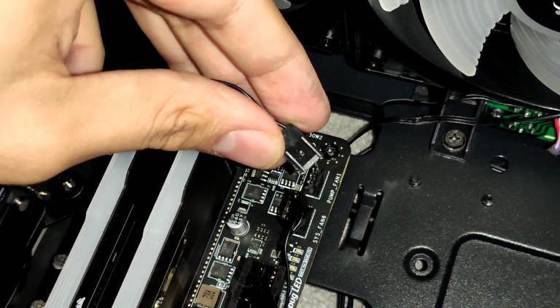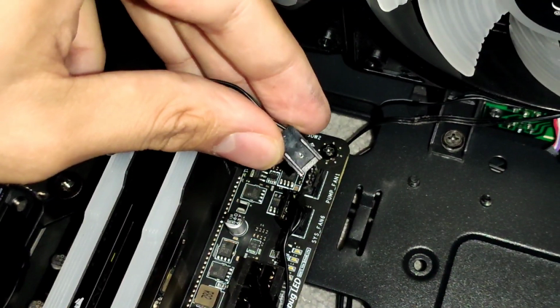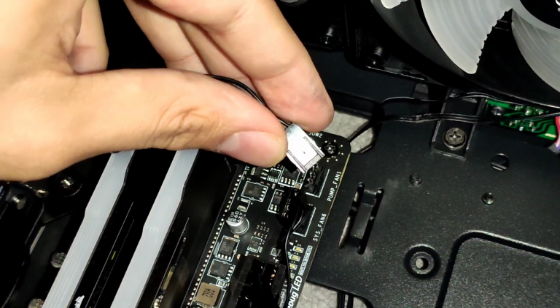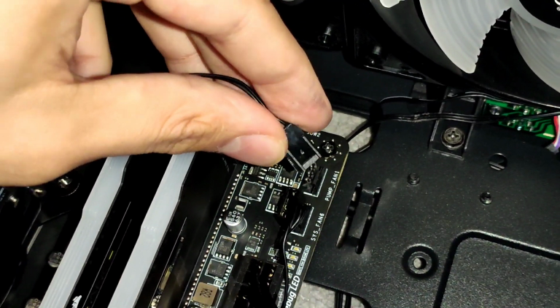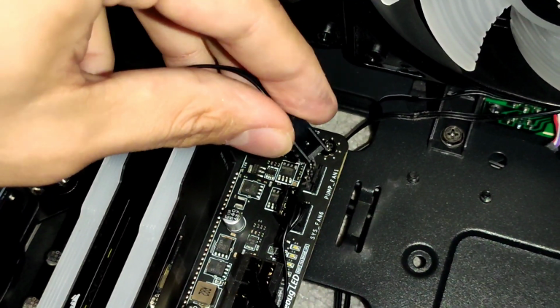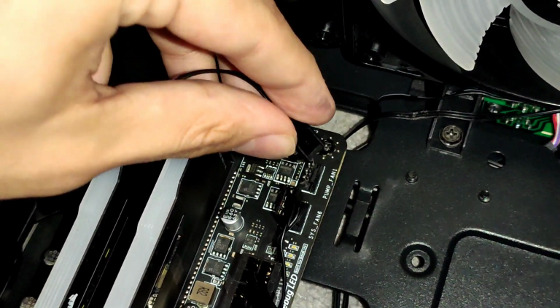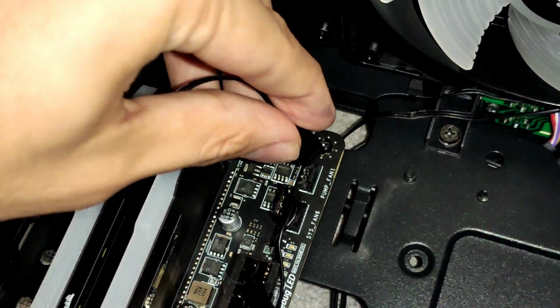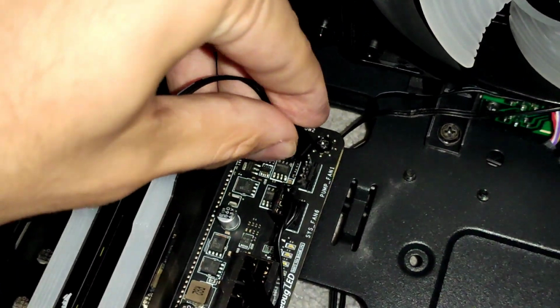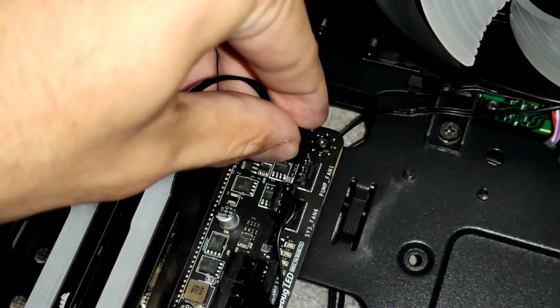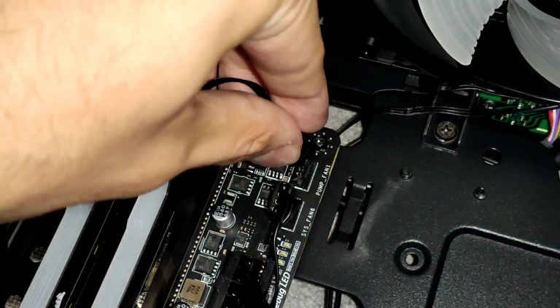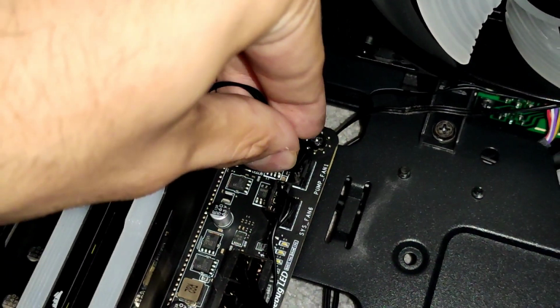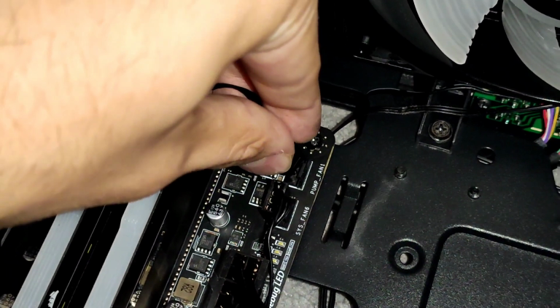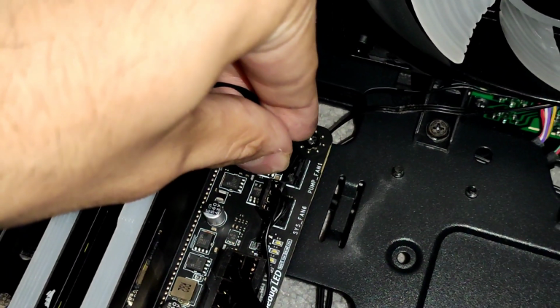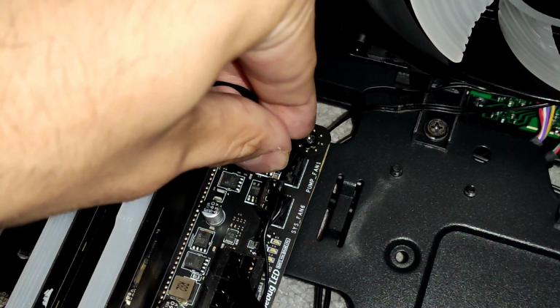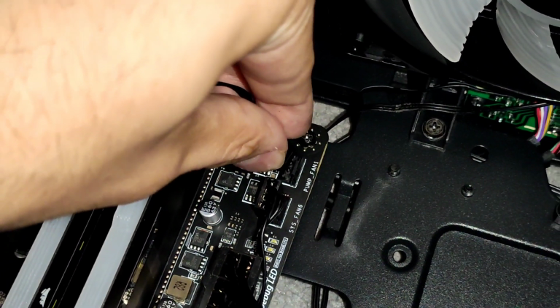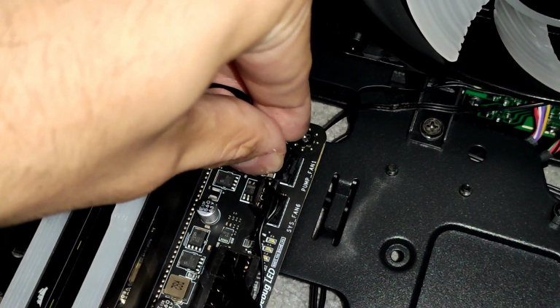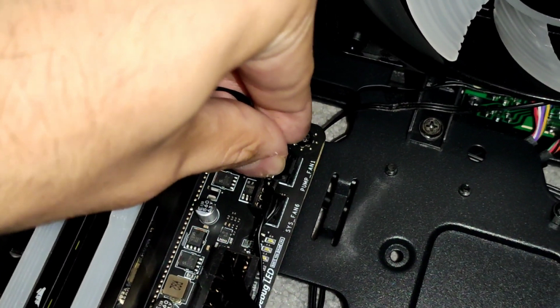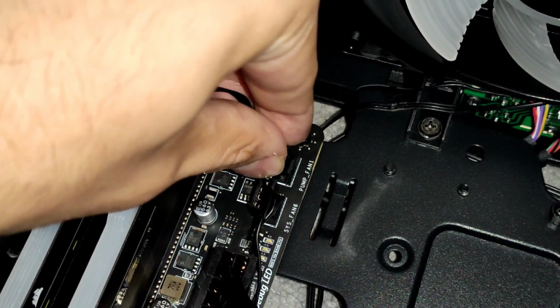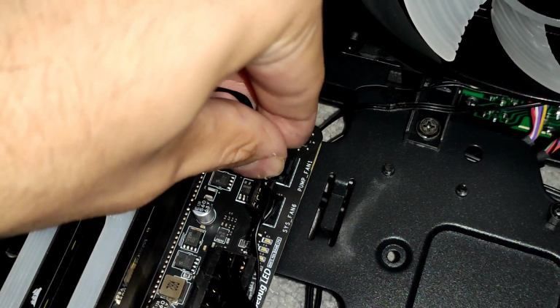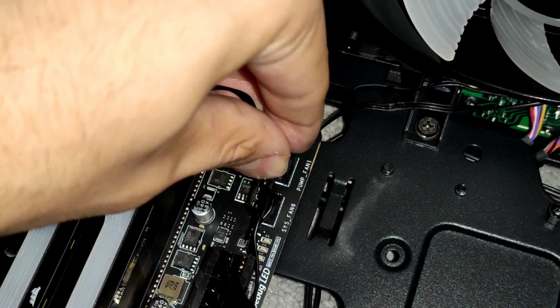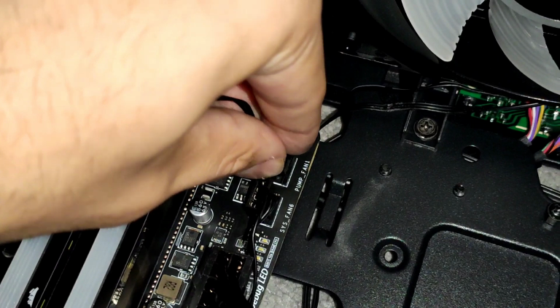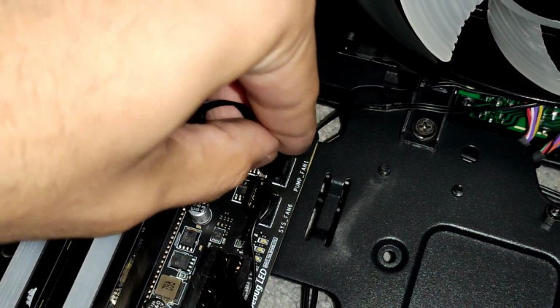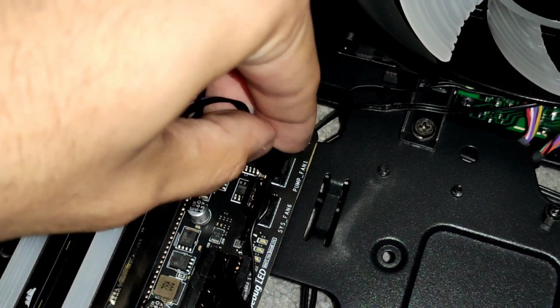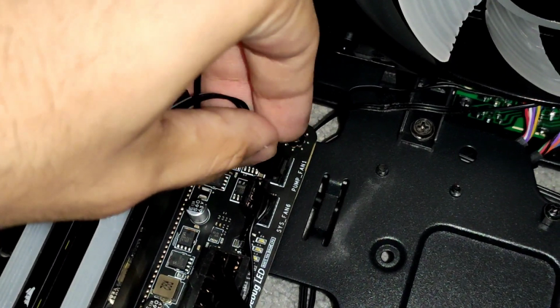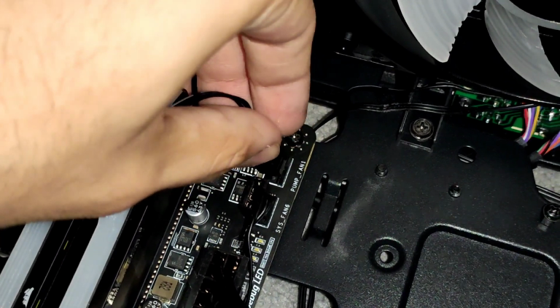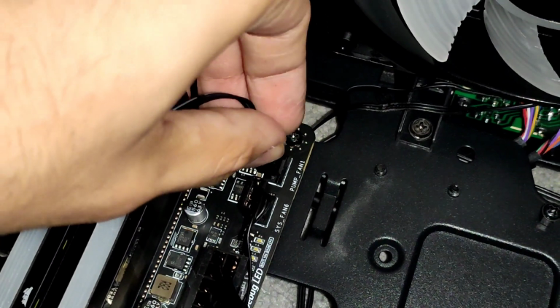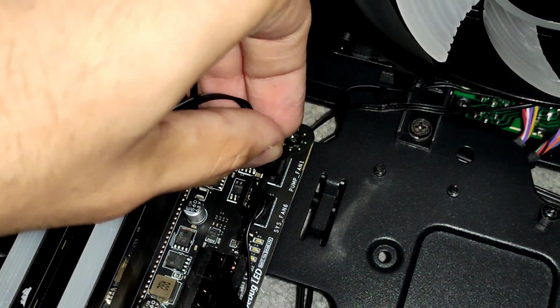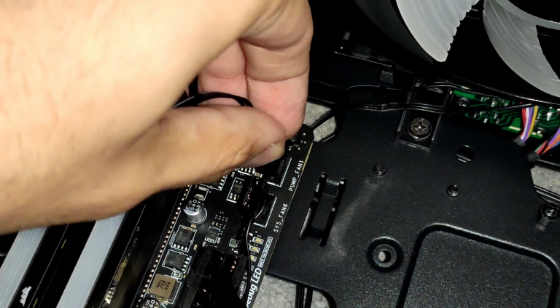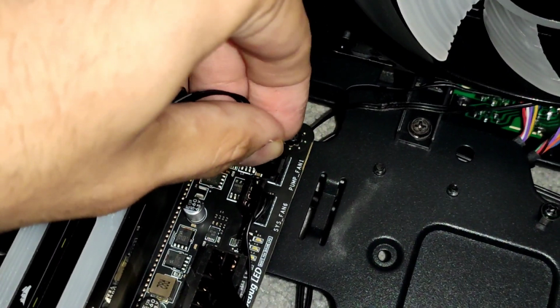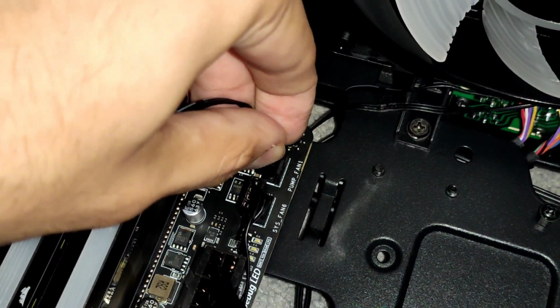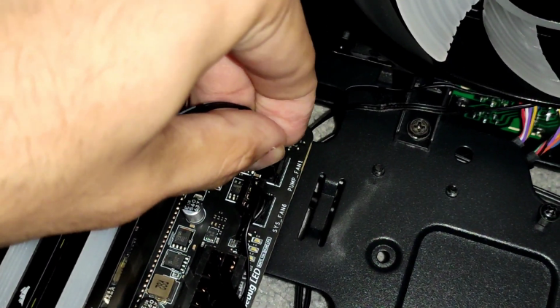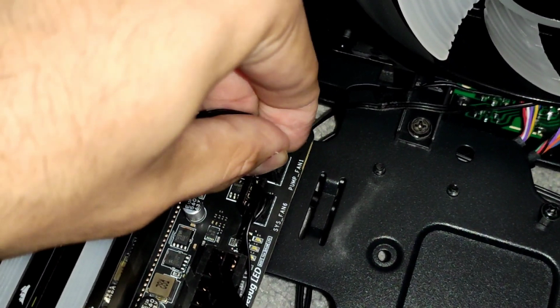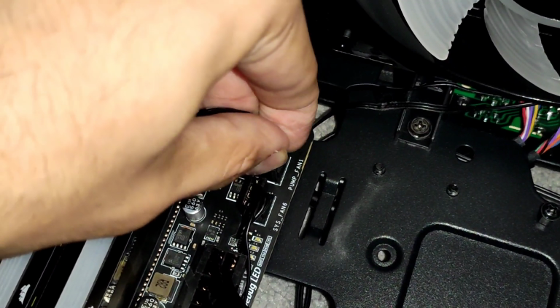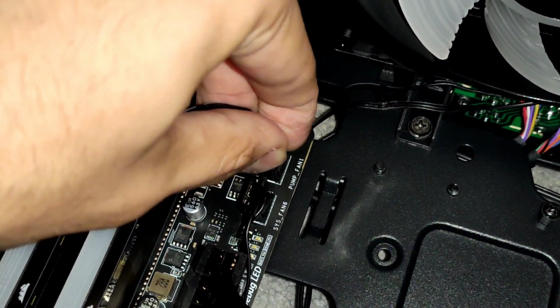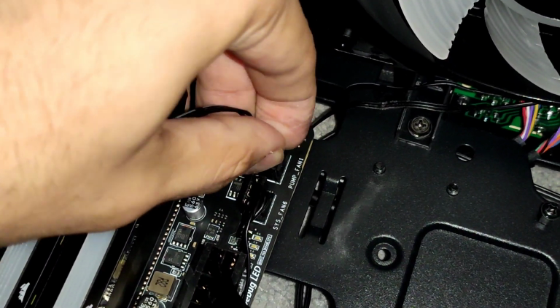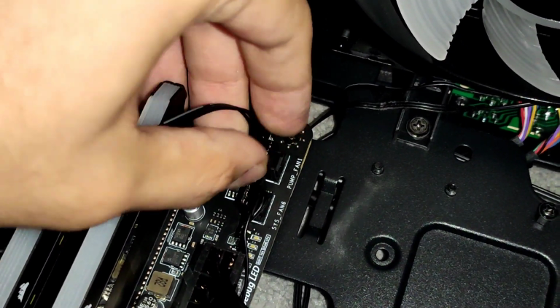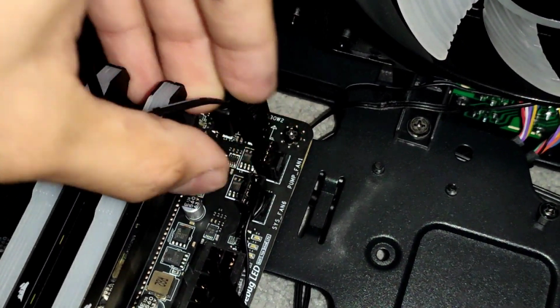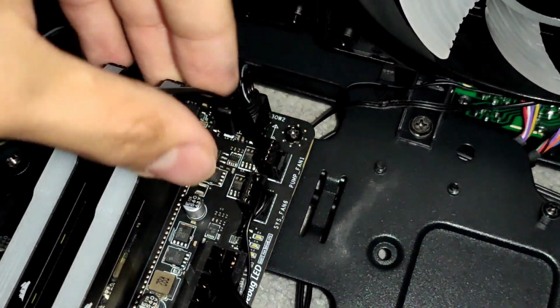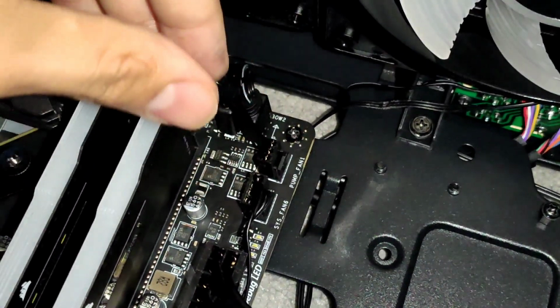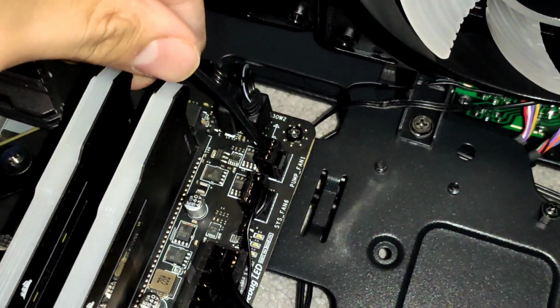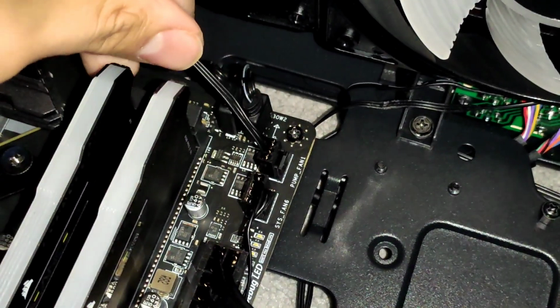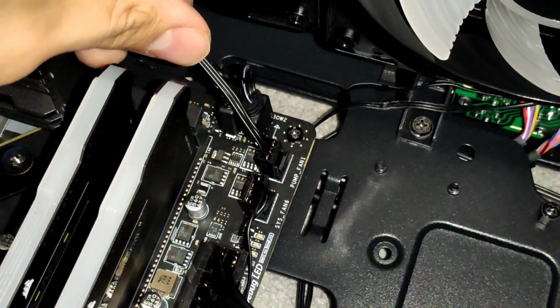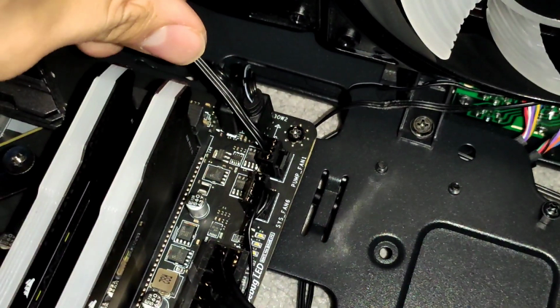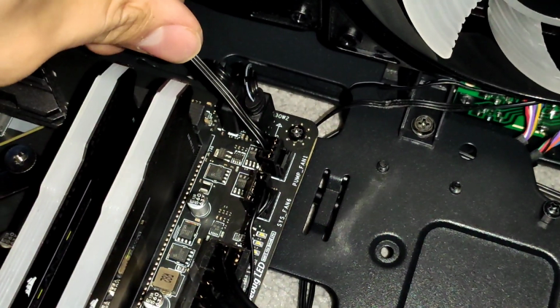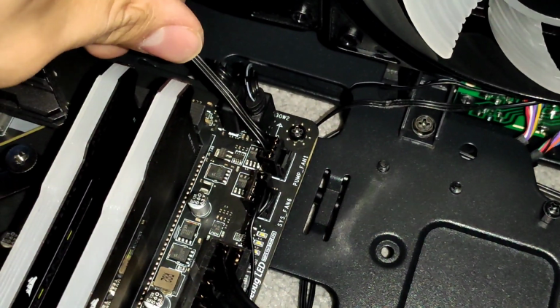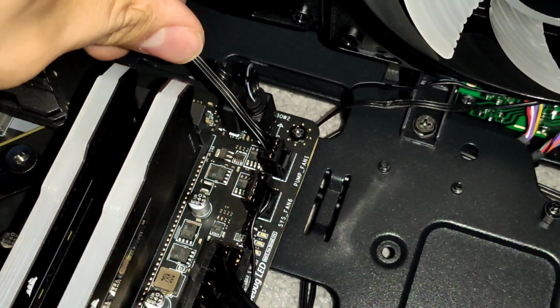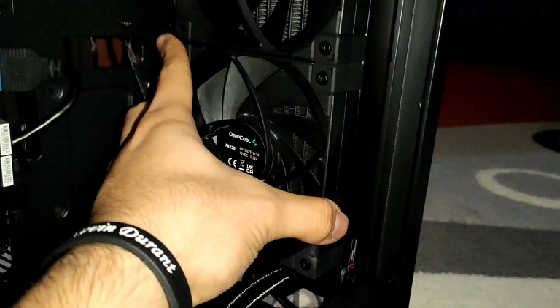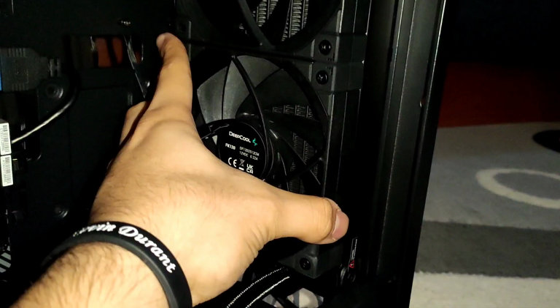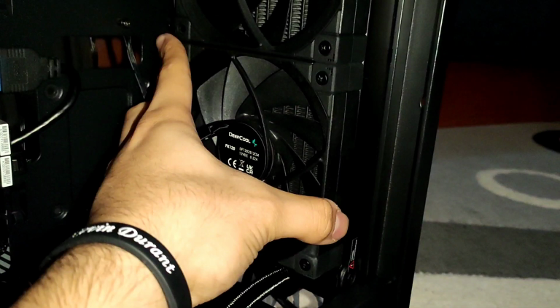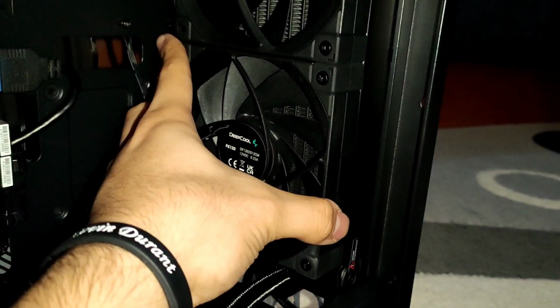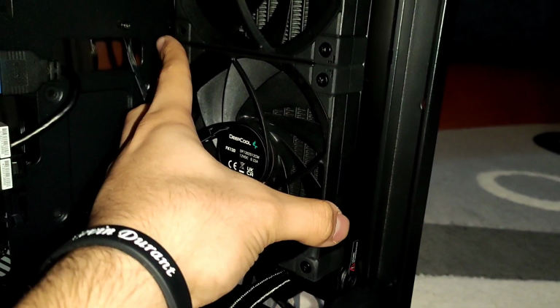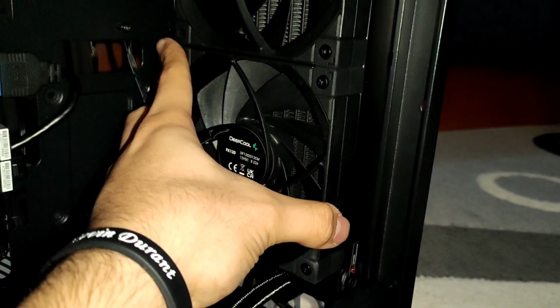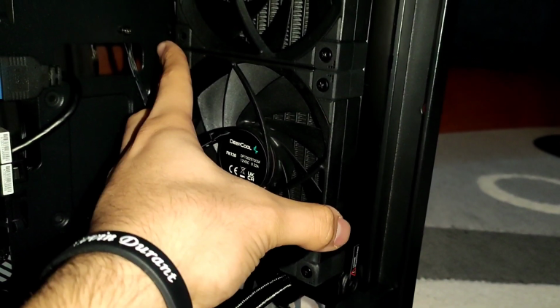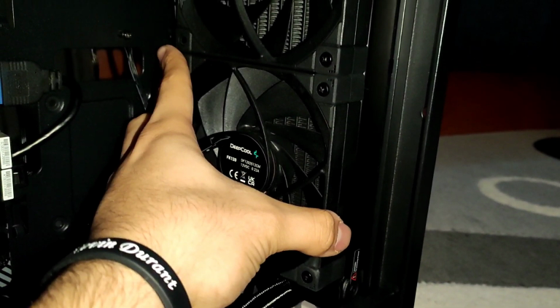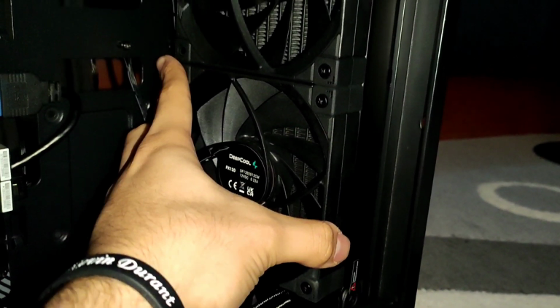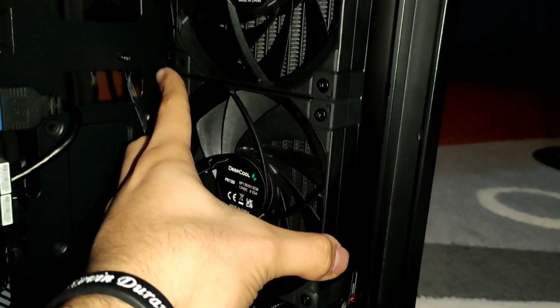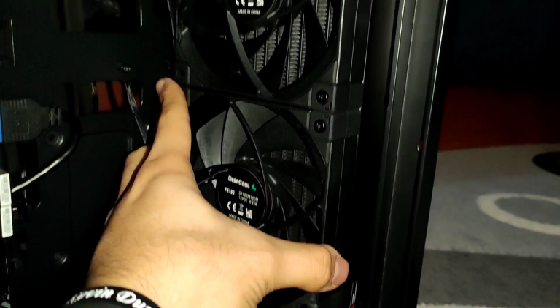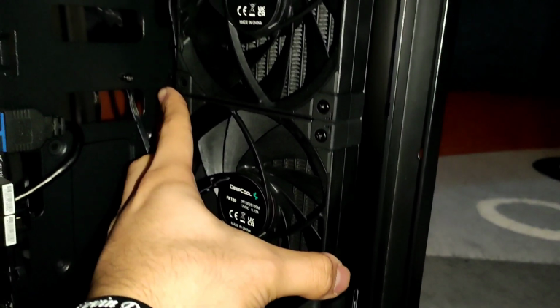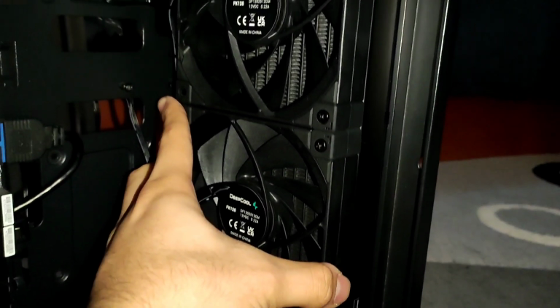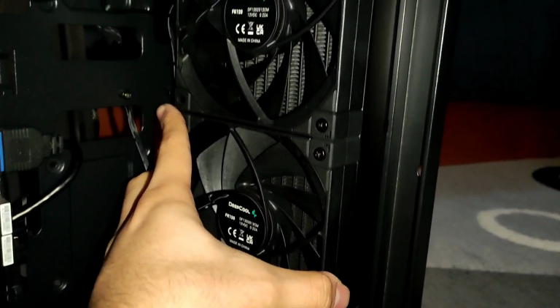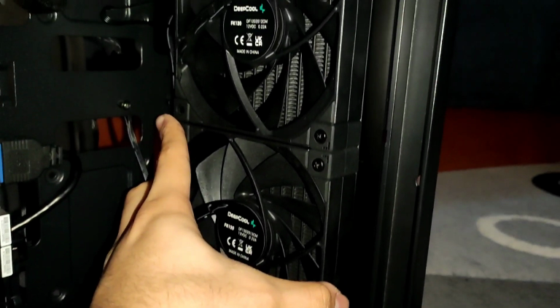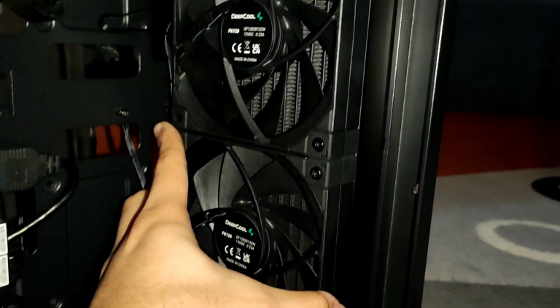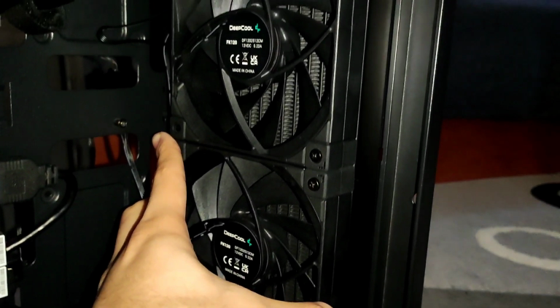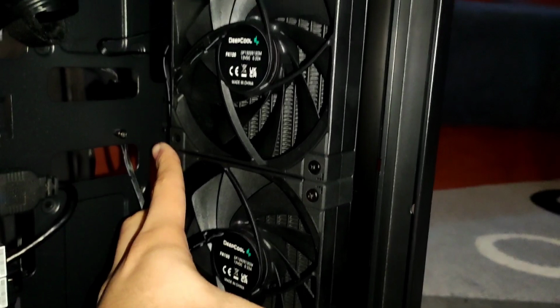Connect the pump to the motherboard header, and also mount your fans.